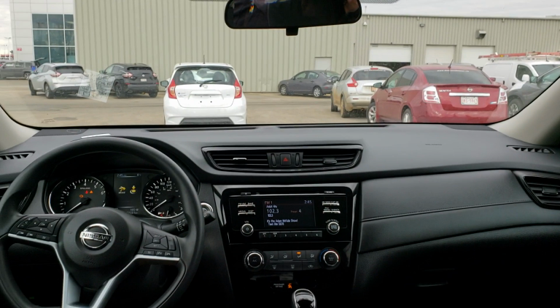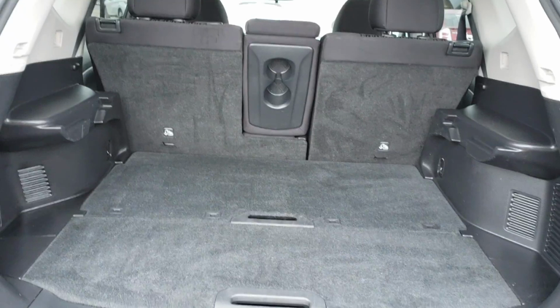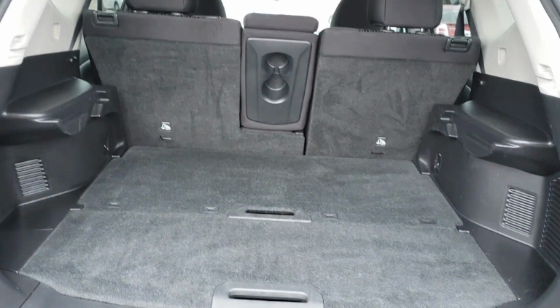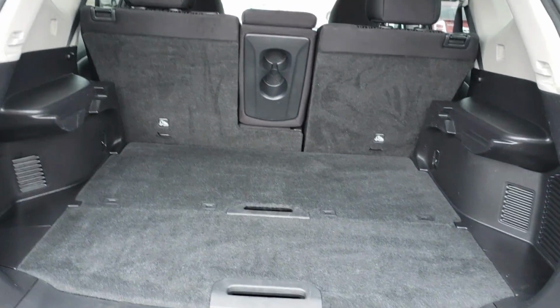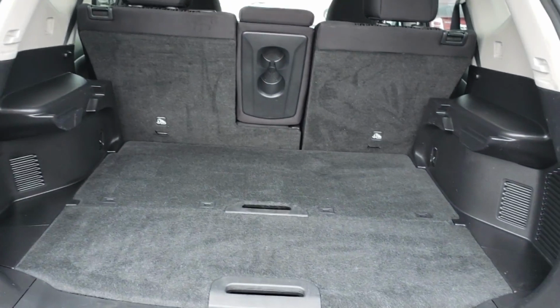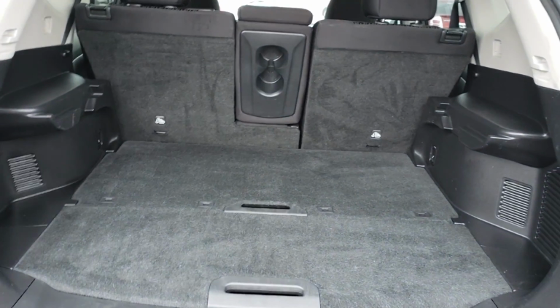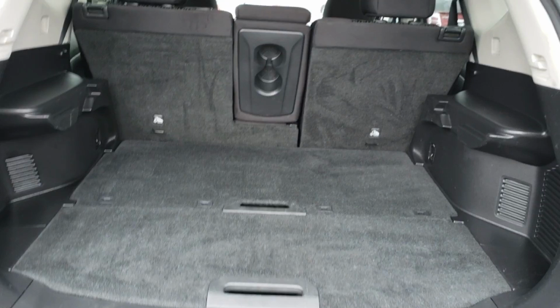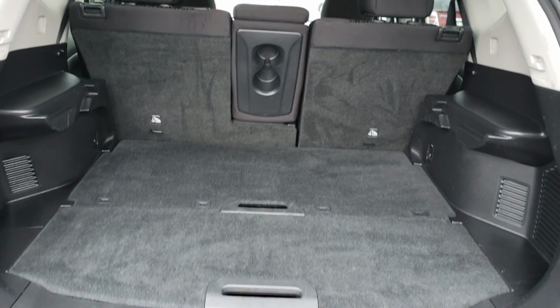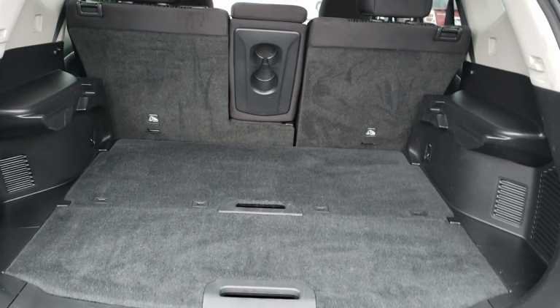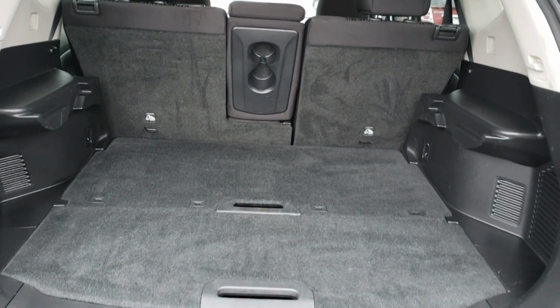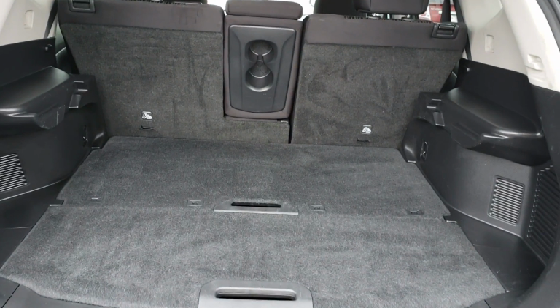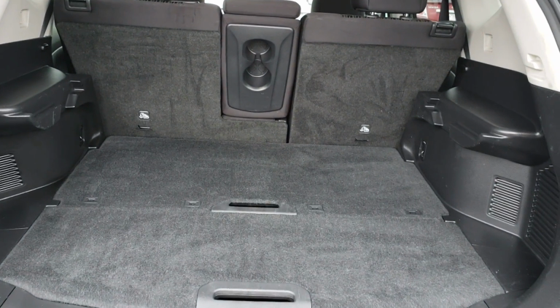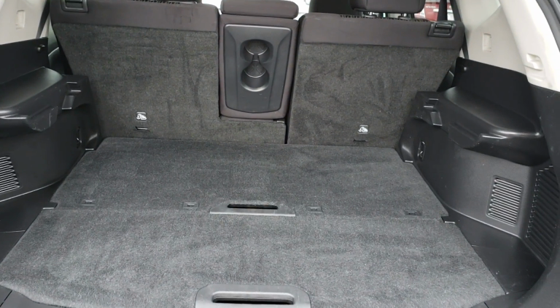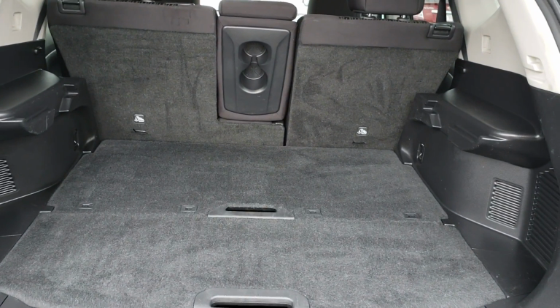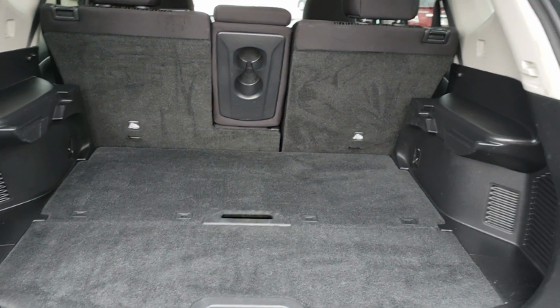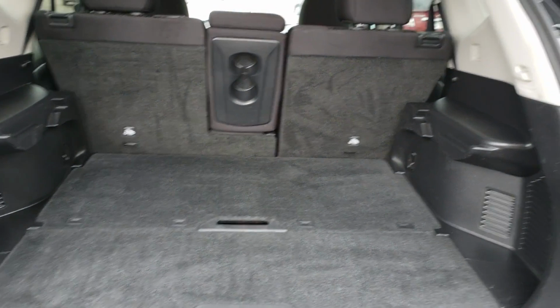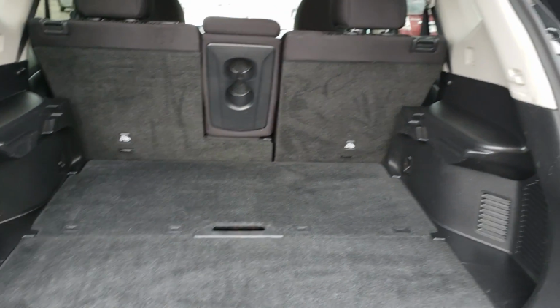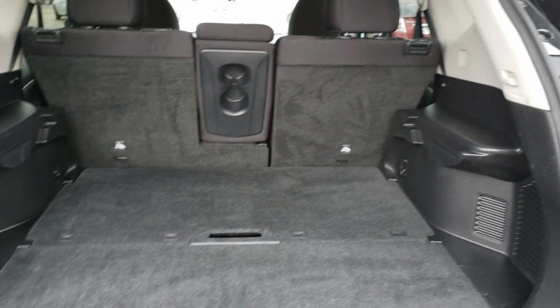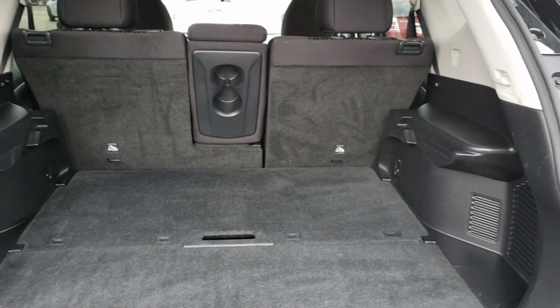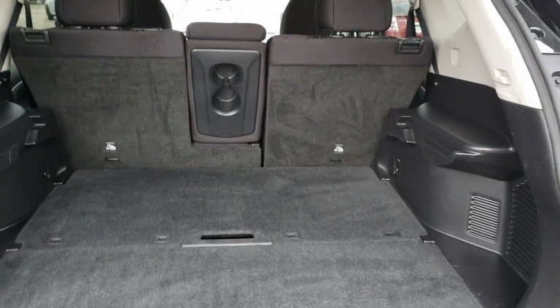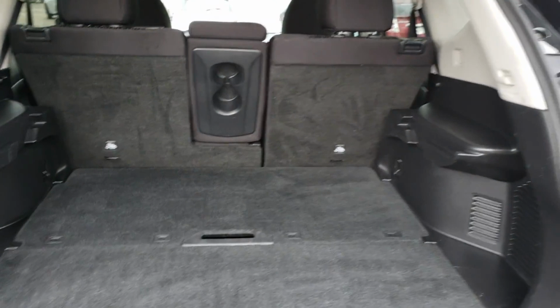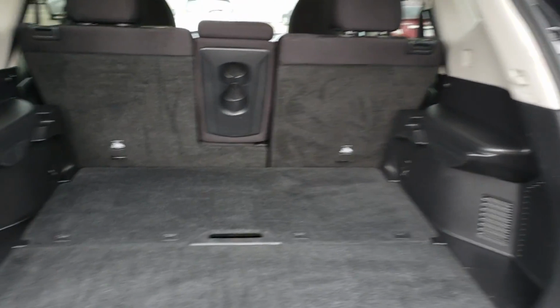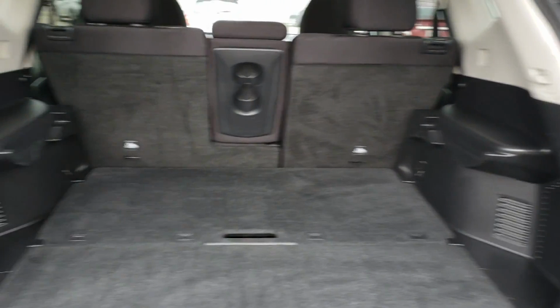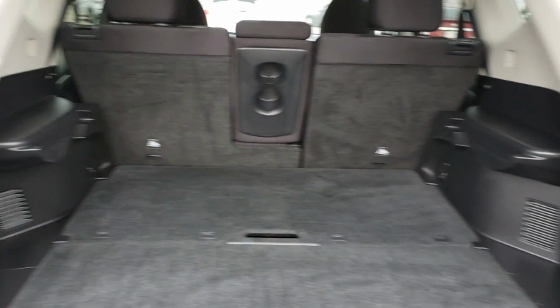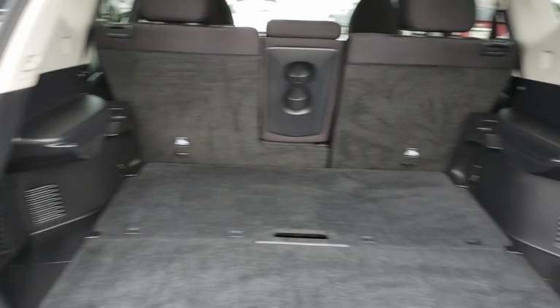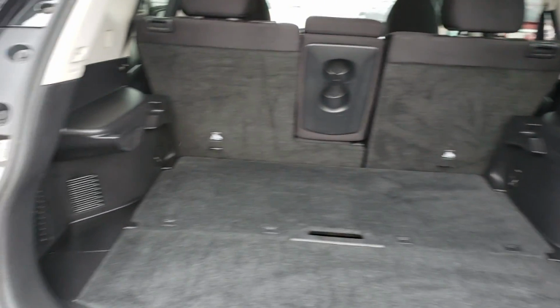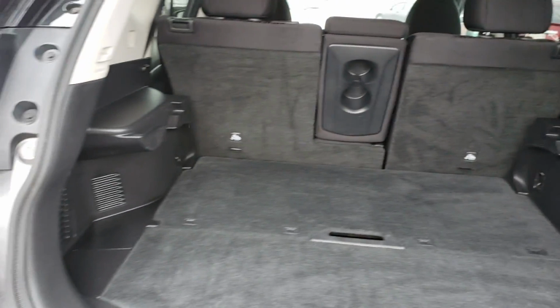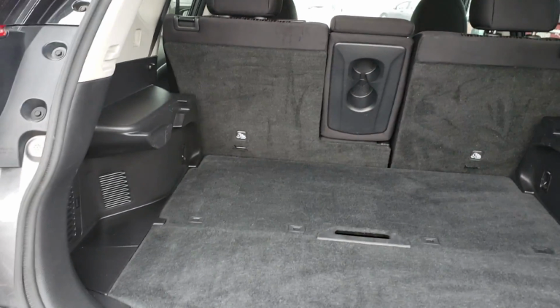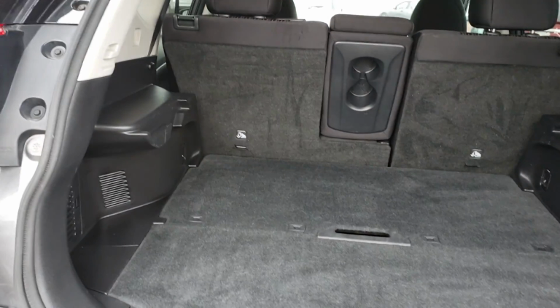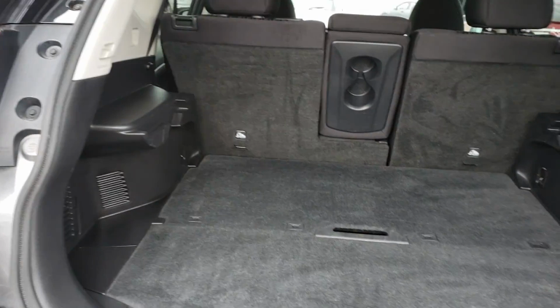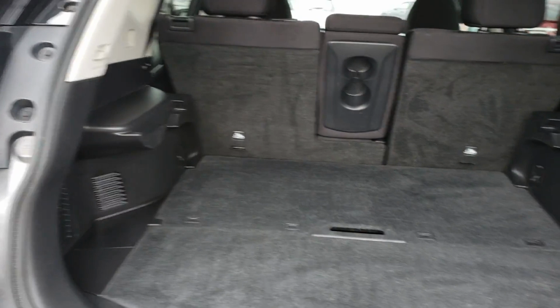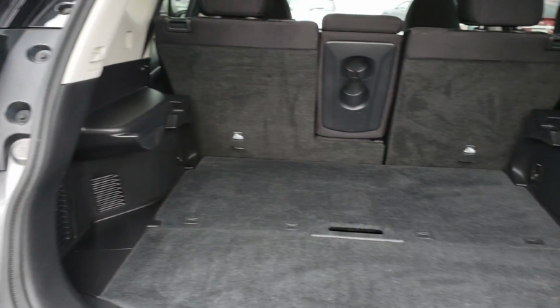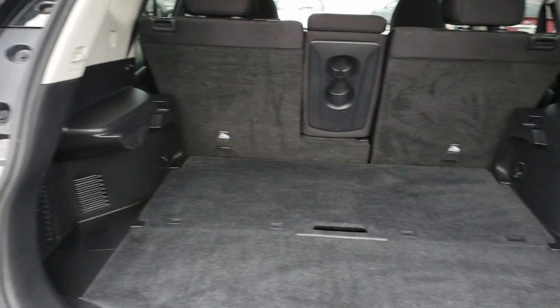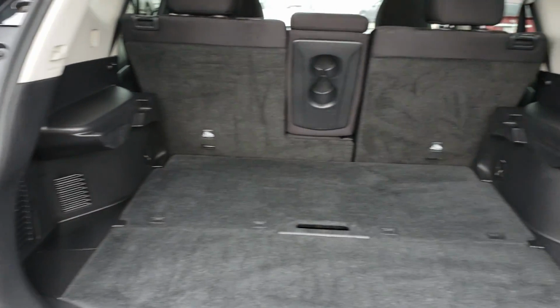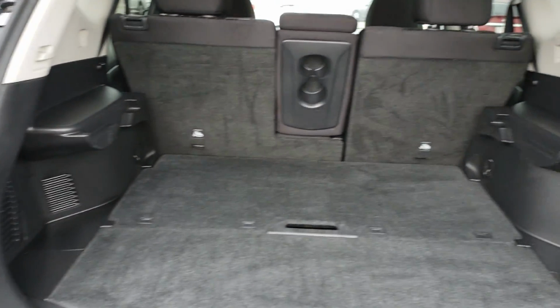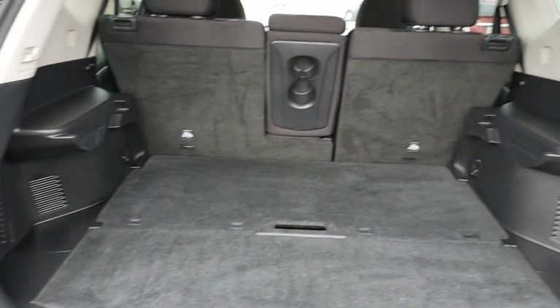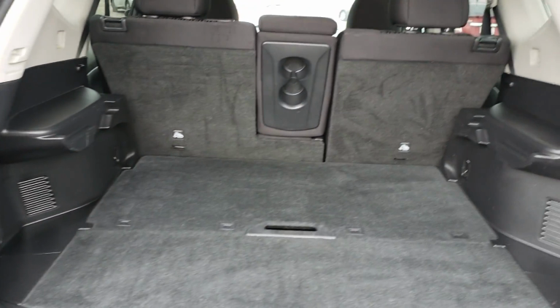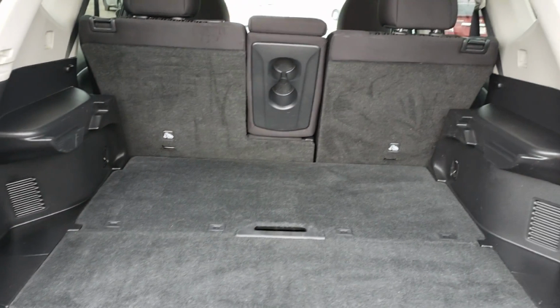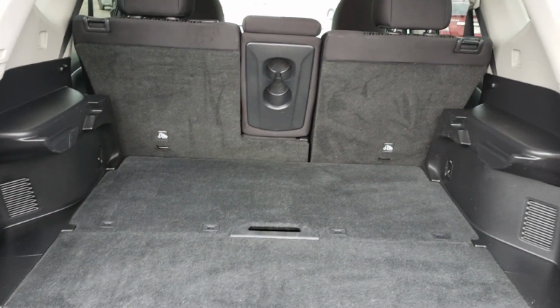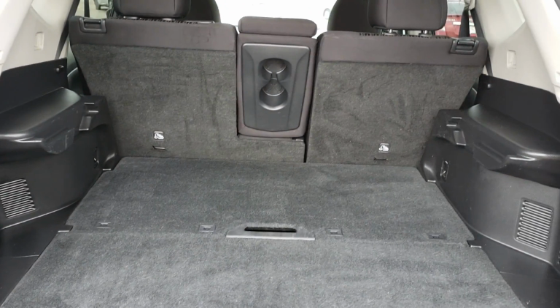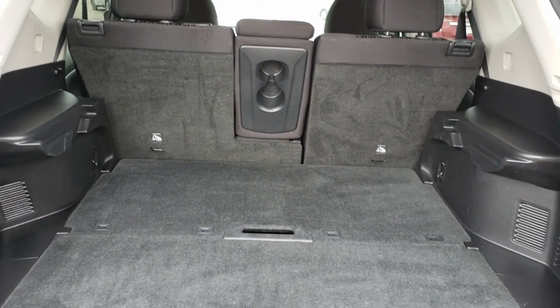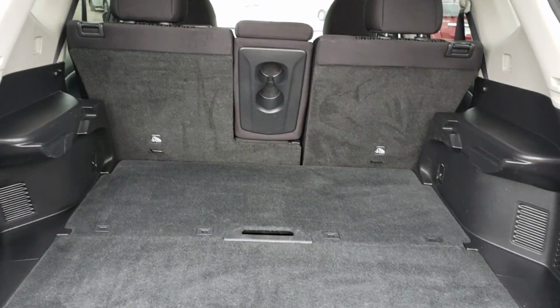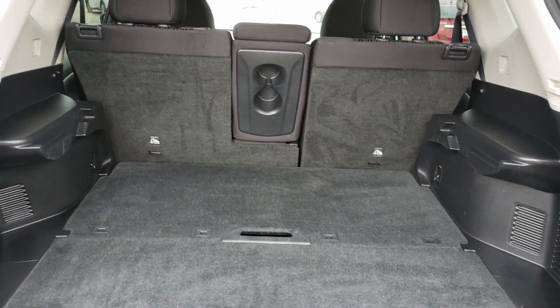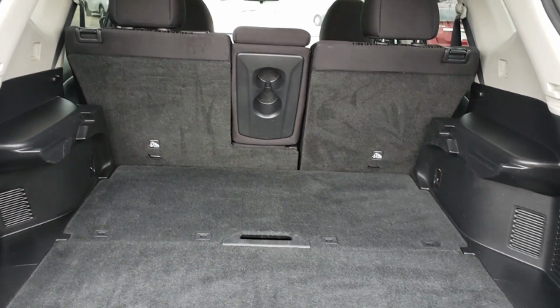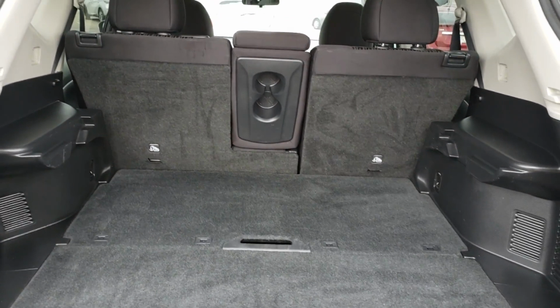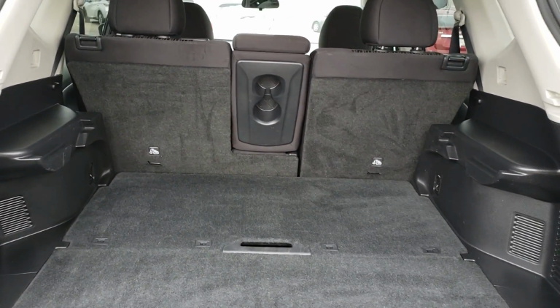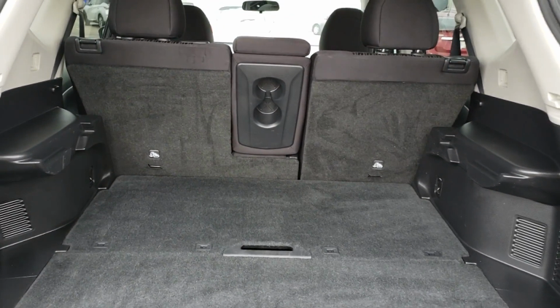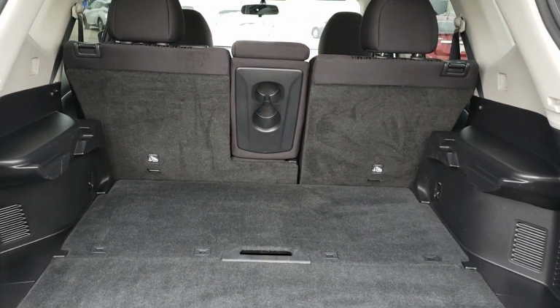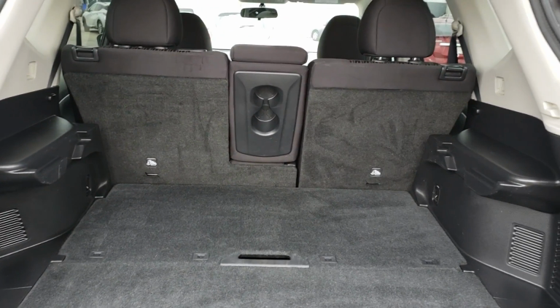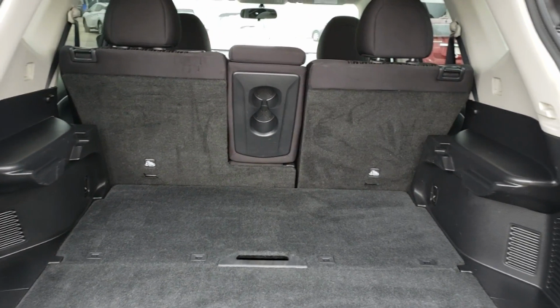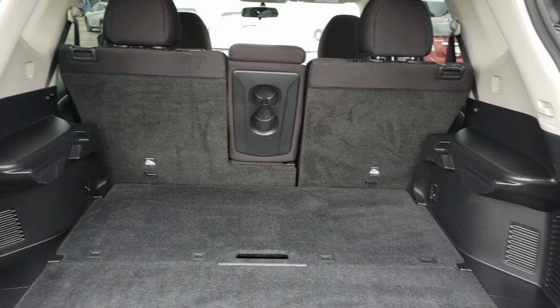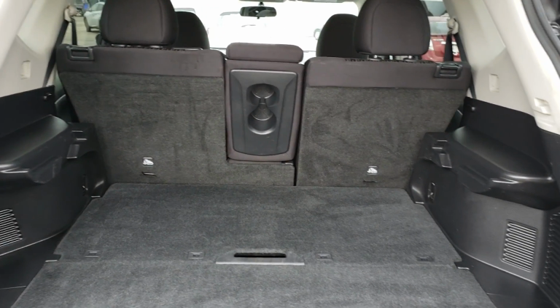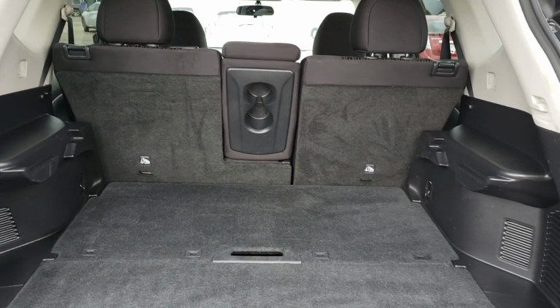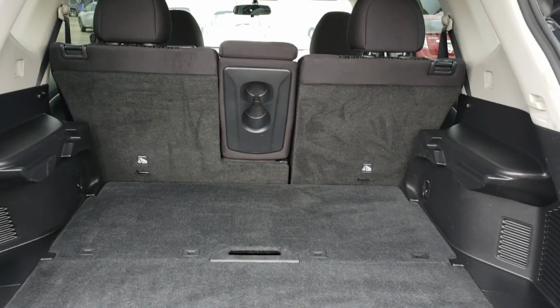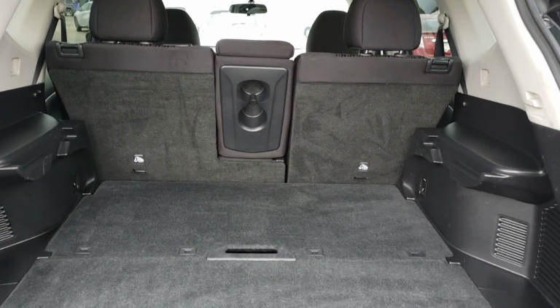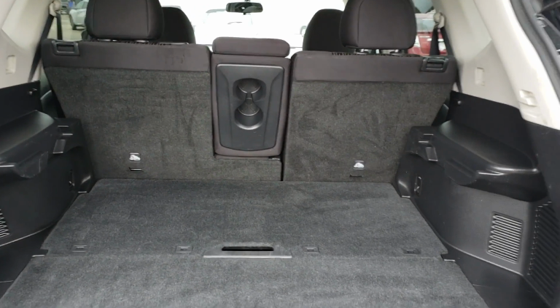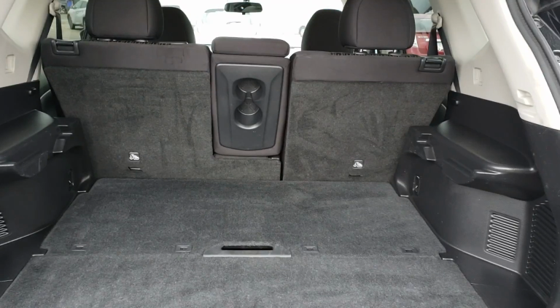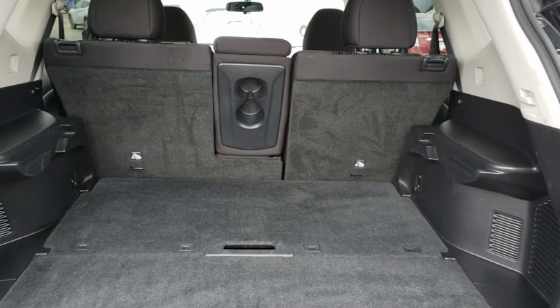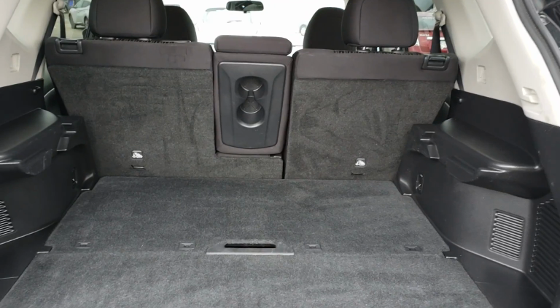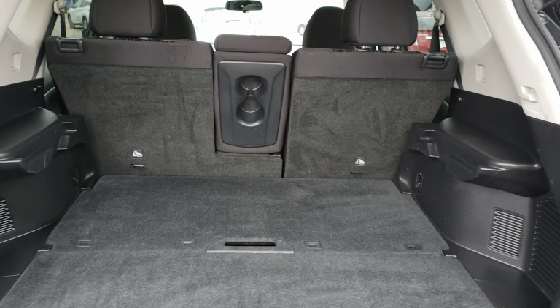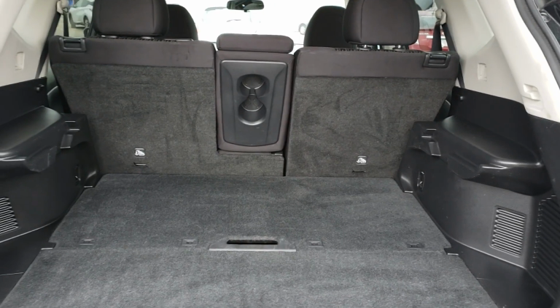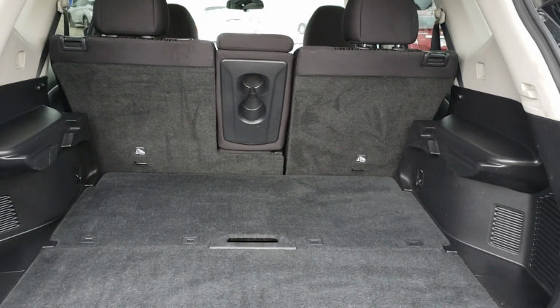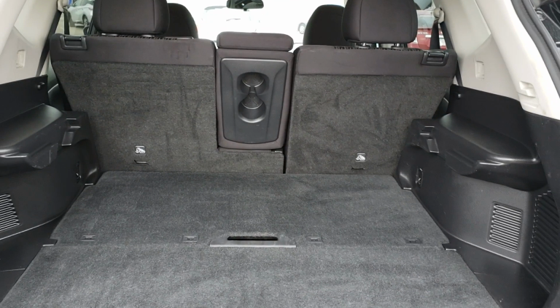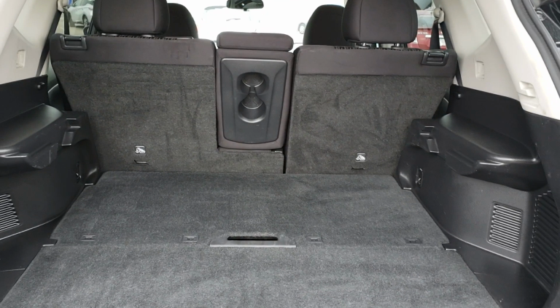Here we are now to show you the space in the trunk. There's a lot of room over here. The seats can be folded down to give you extra space for cargo.